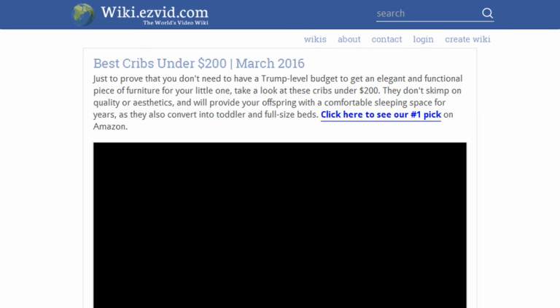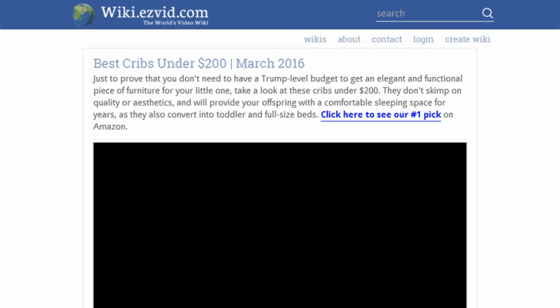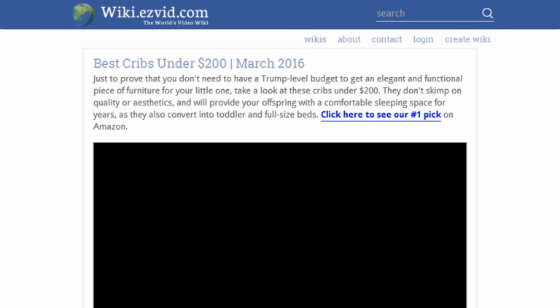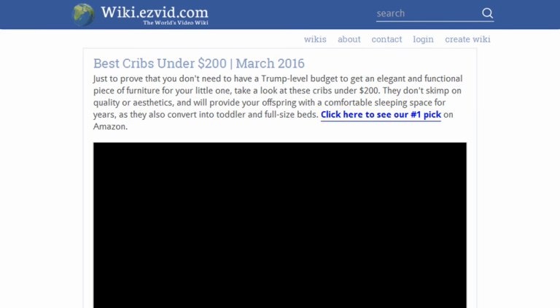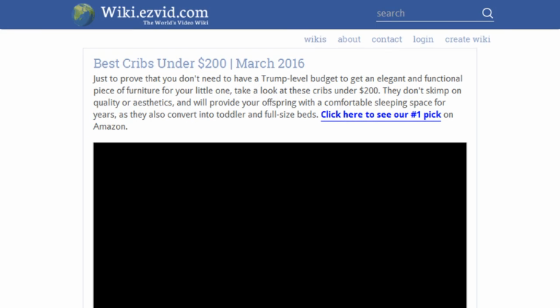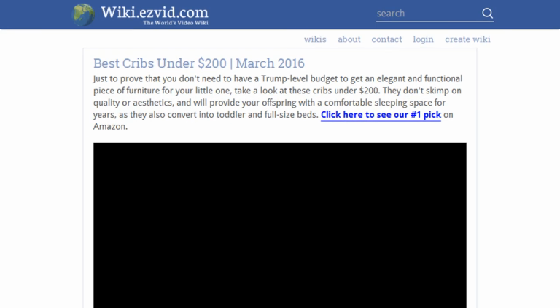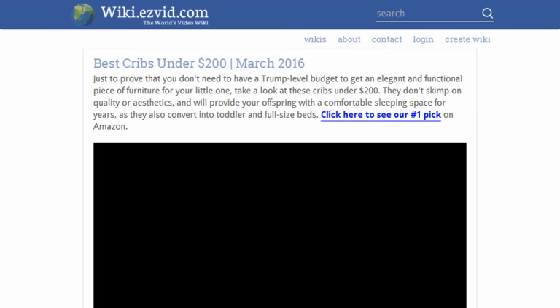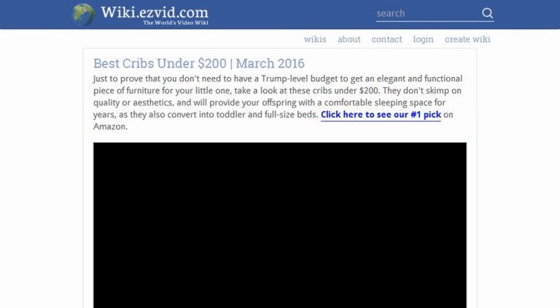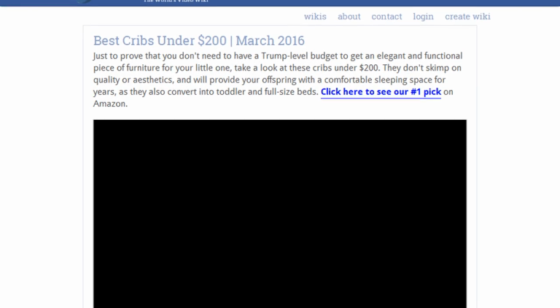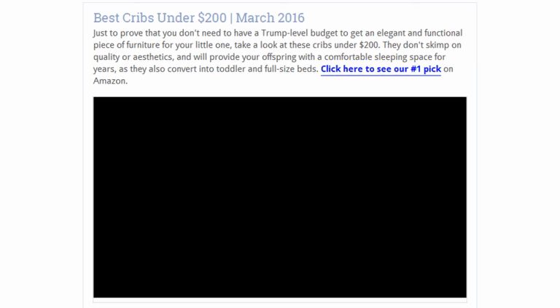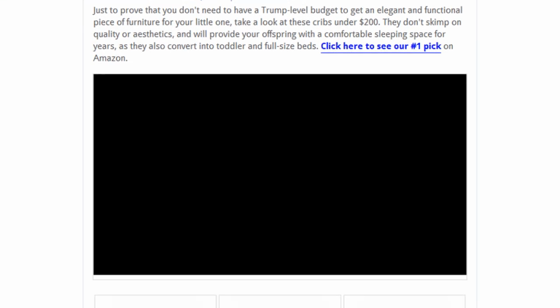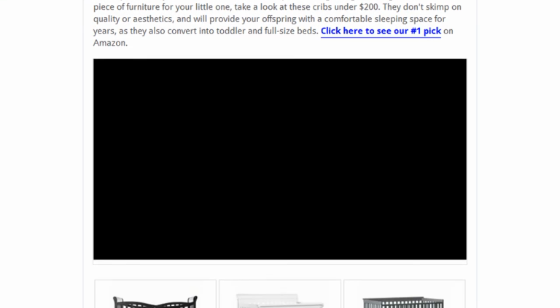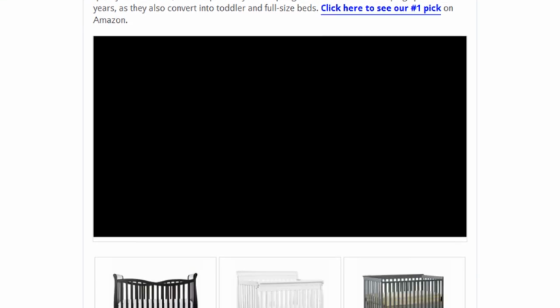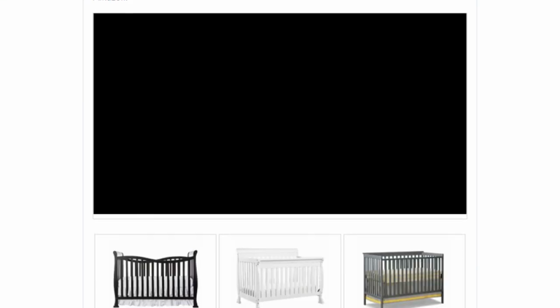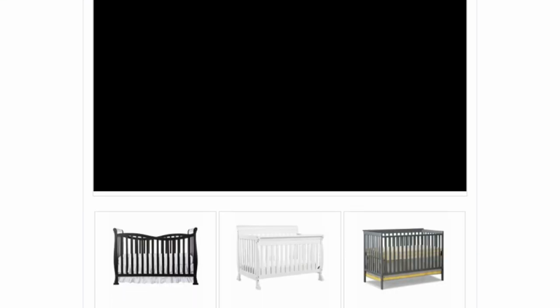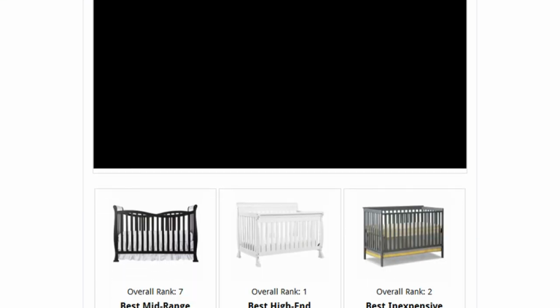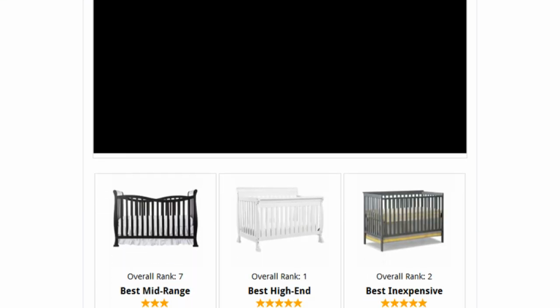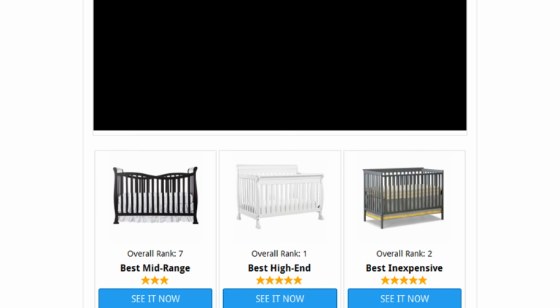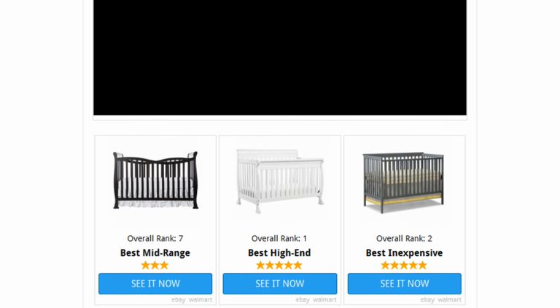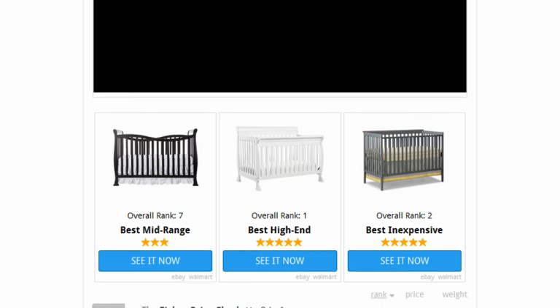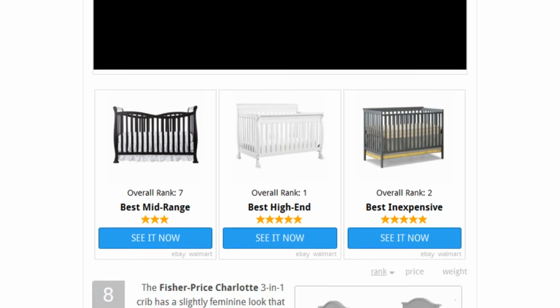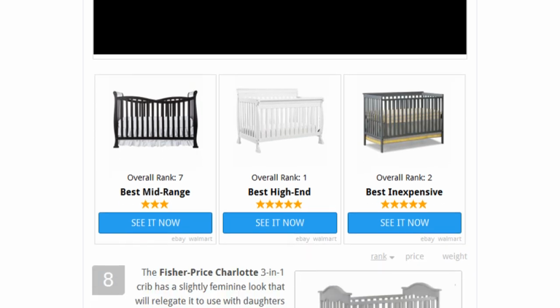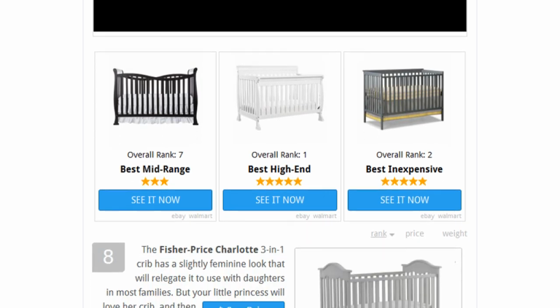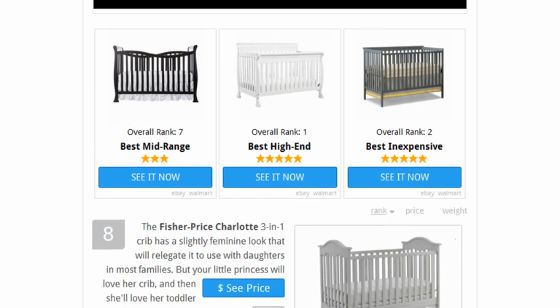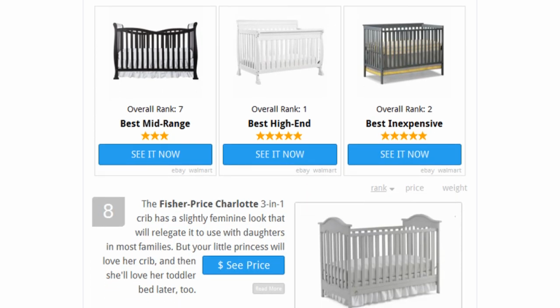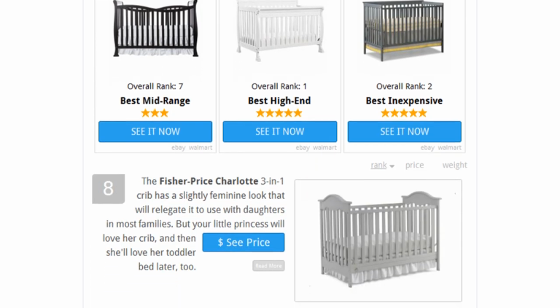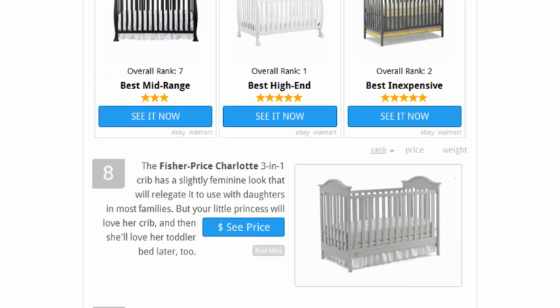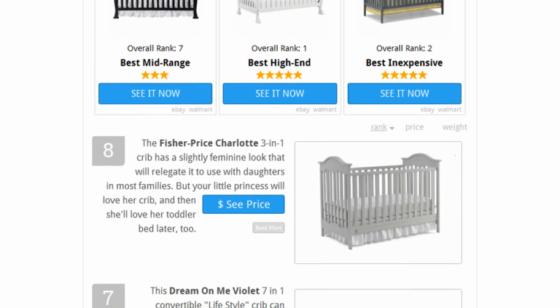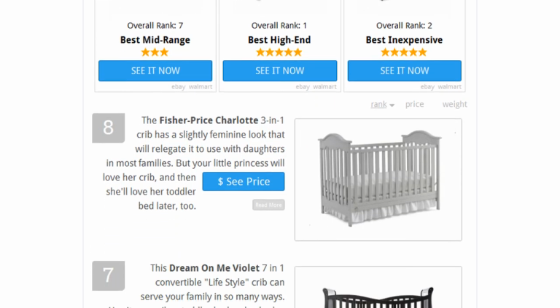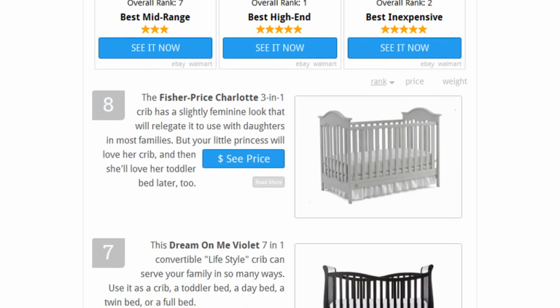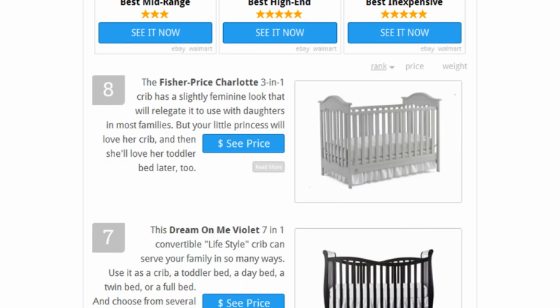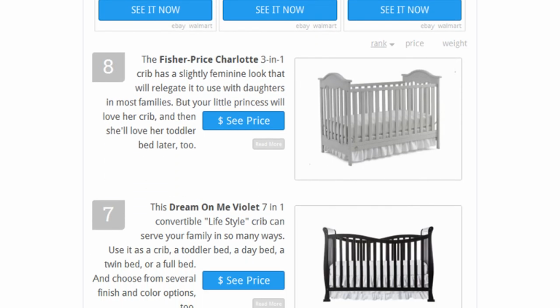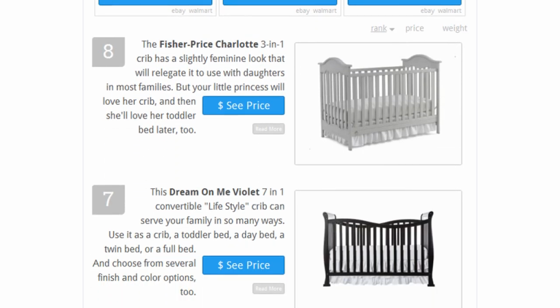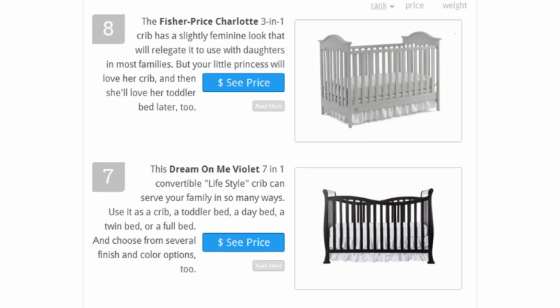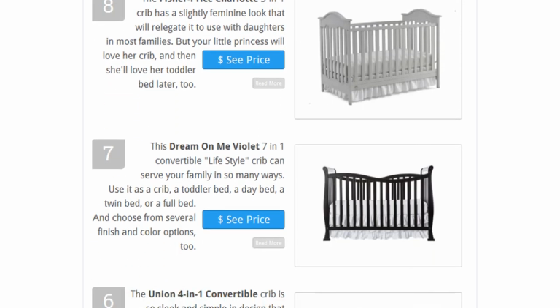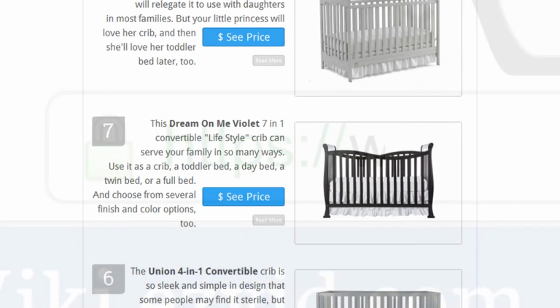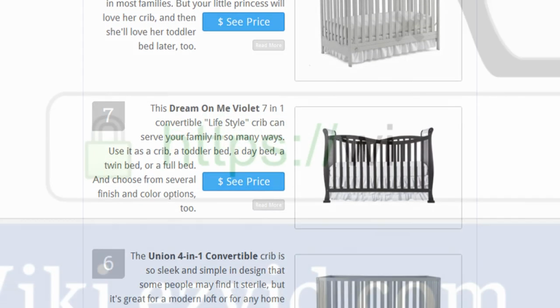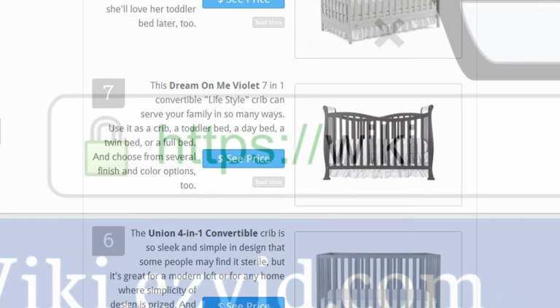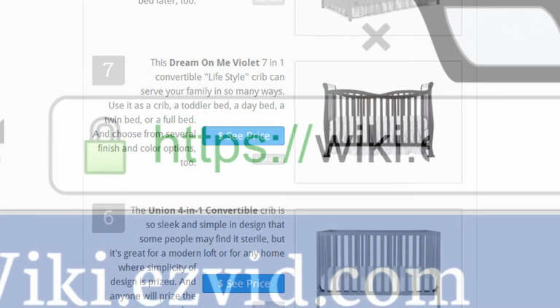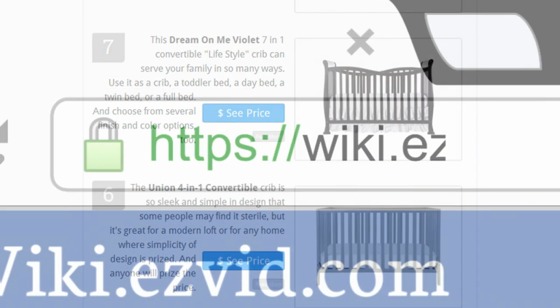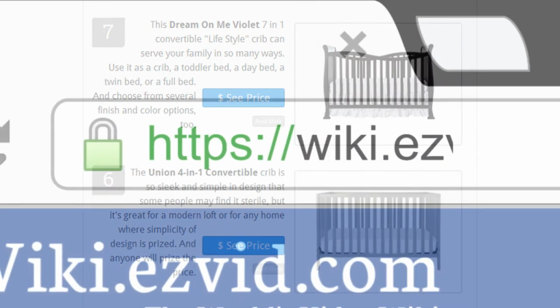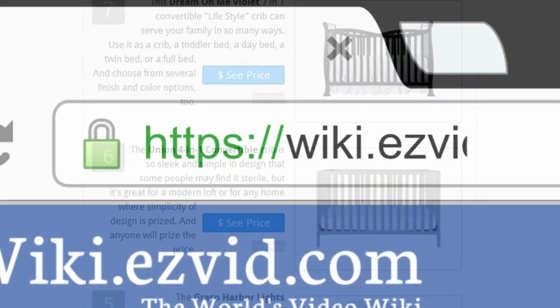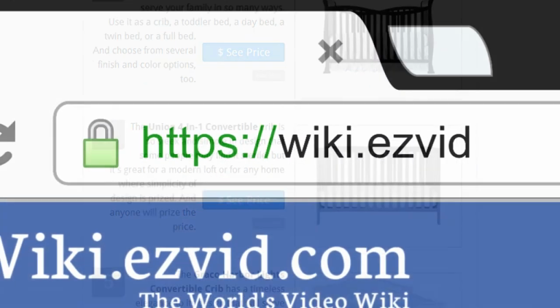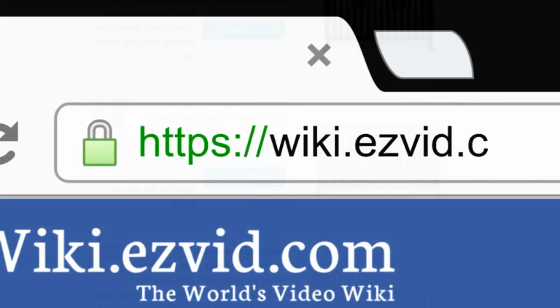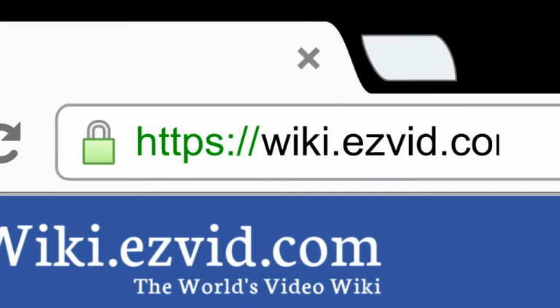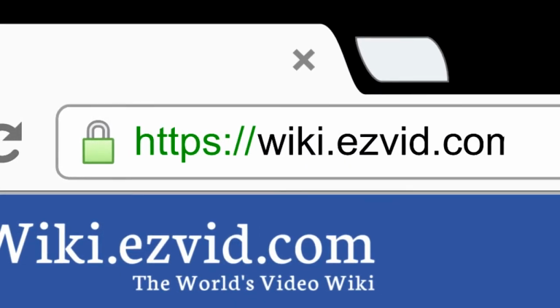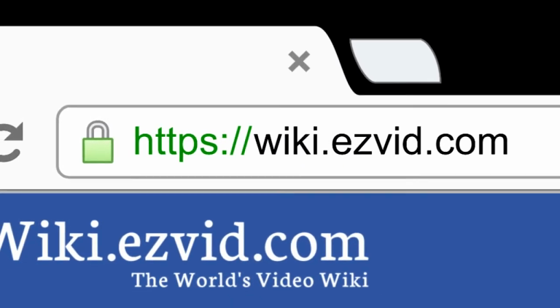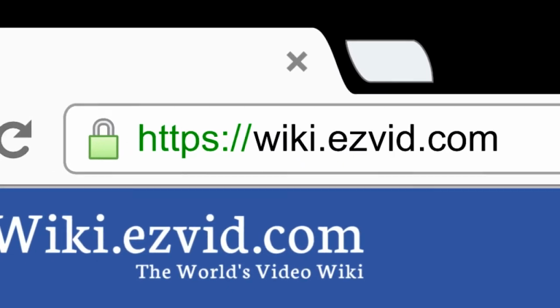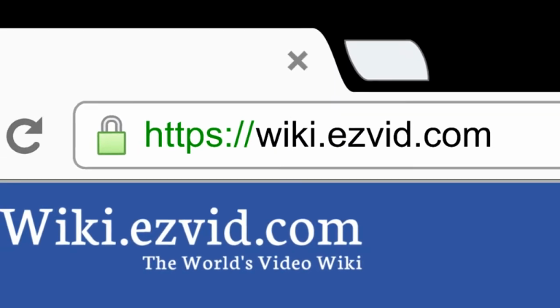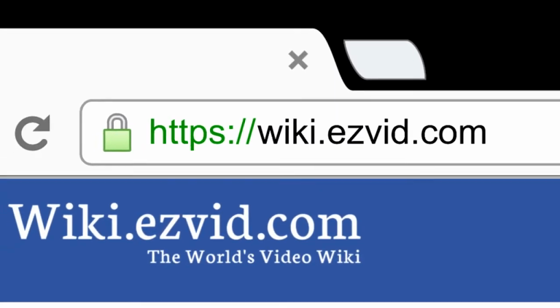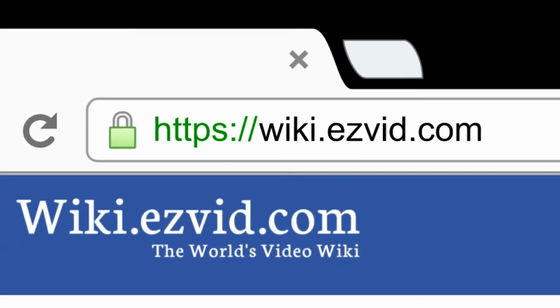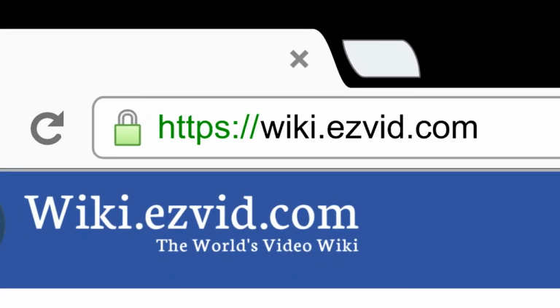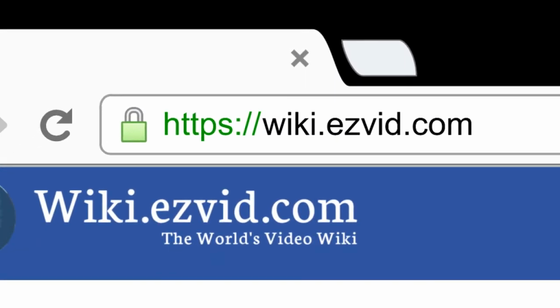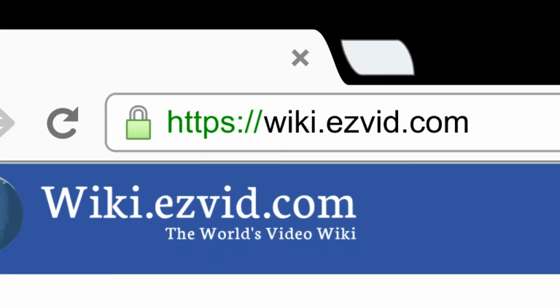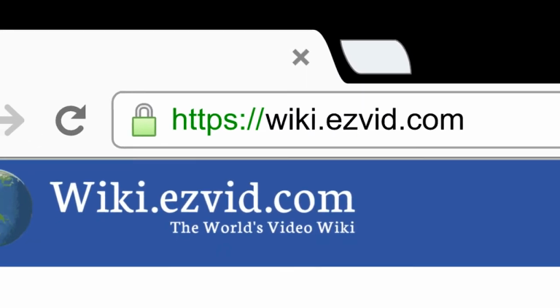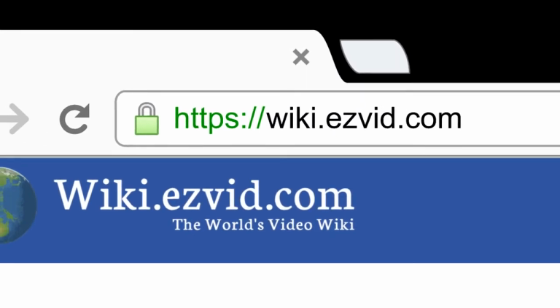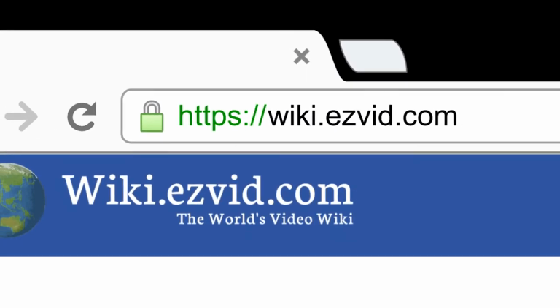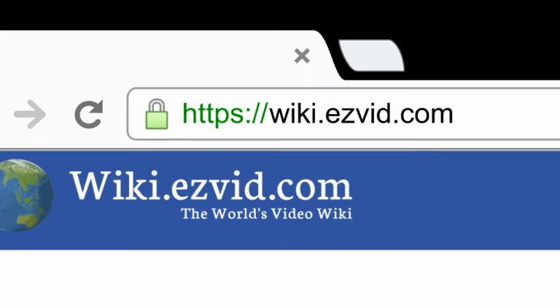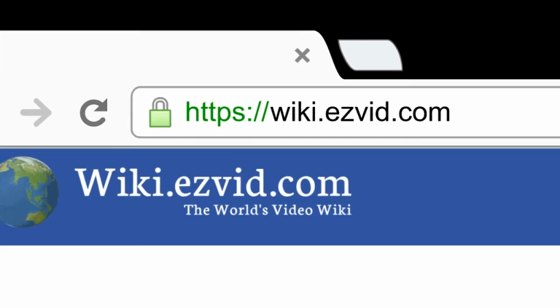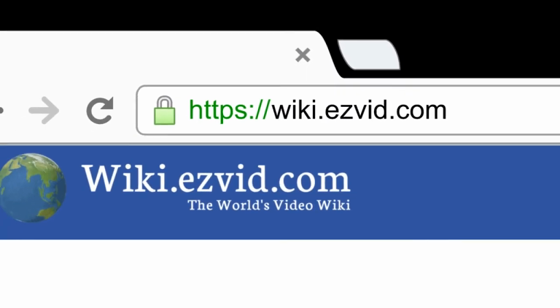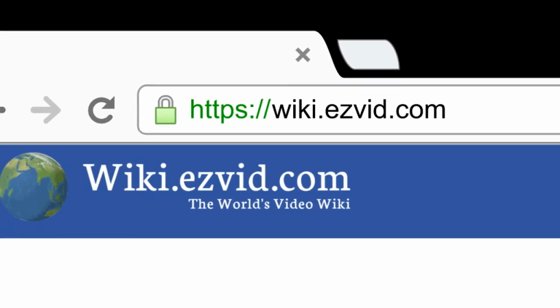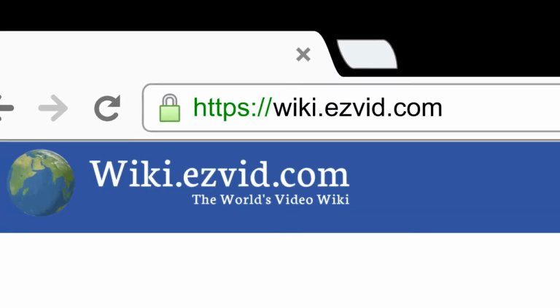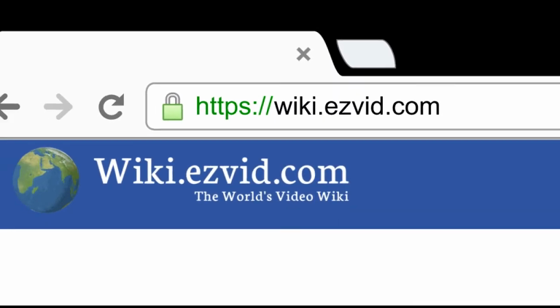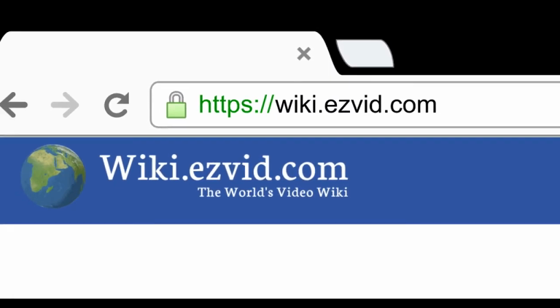To see all this stuff, go to wiki.easyvid.com and search for Cribs under $200 or click beneath this video.